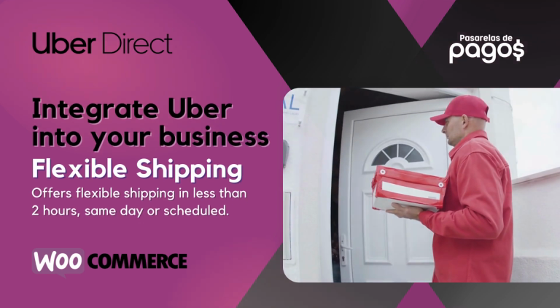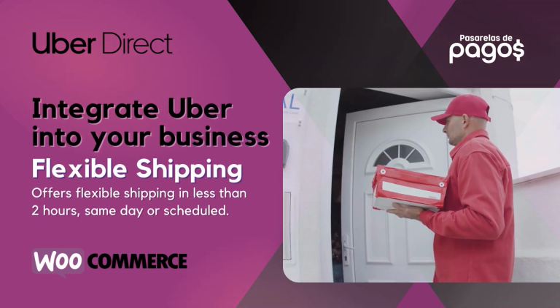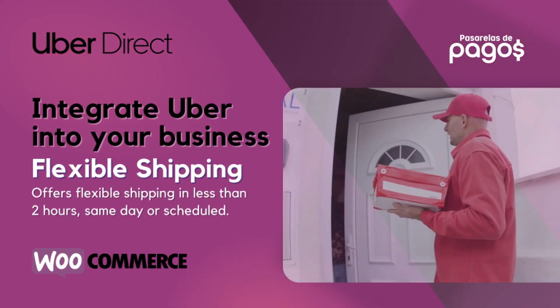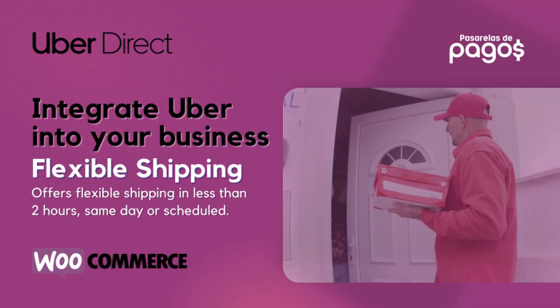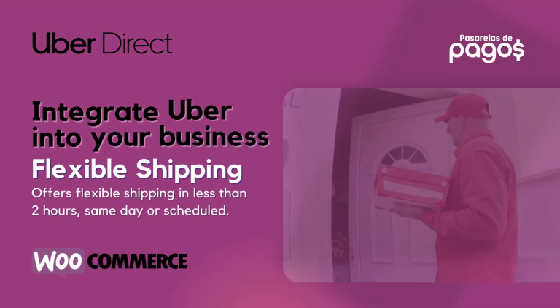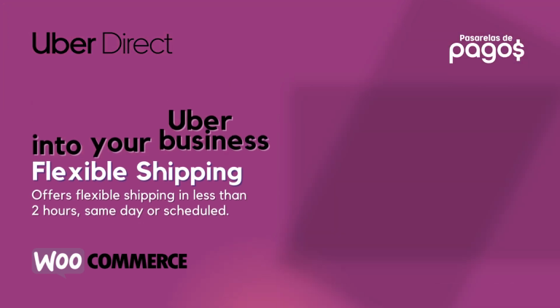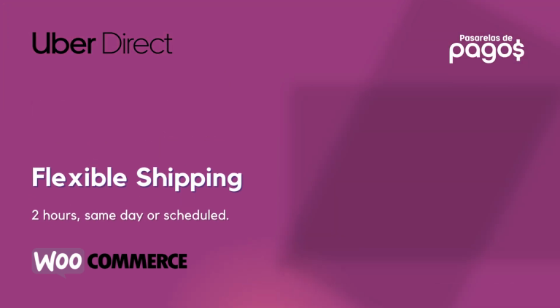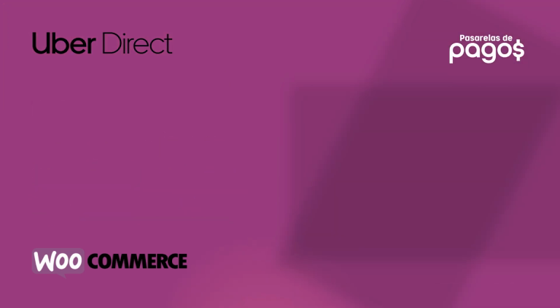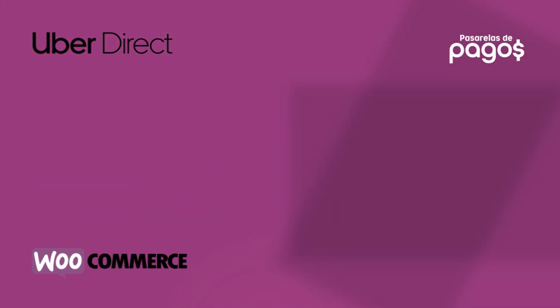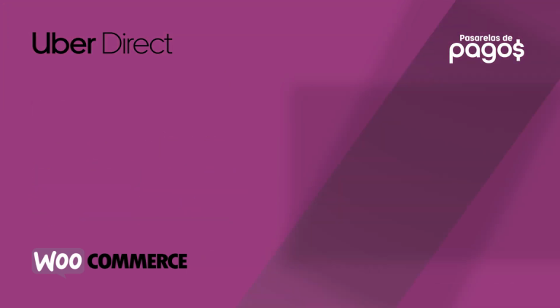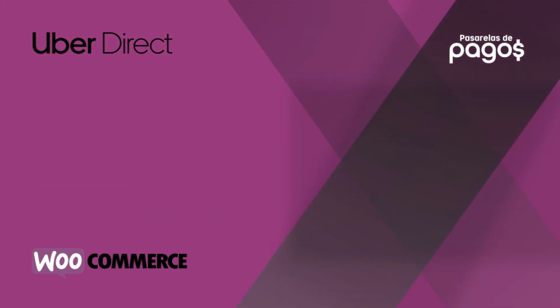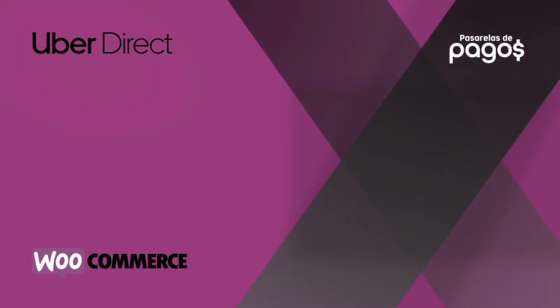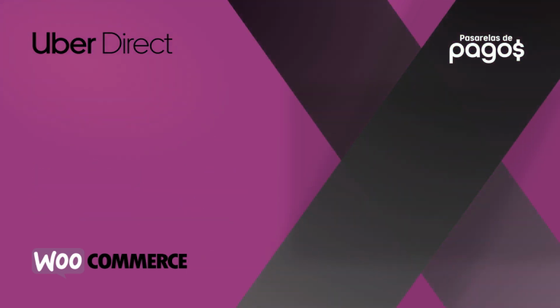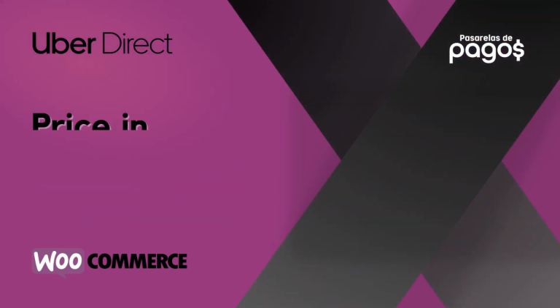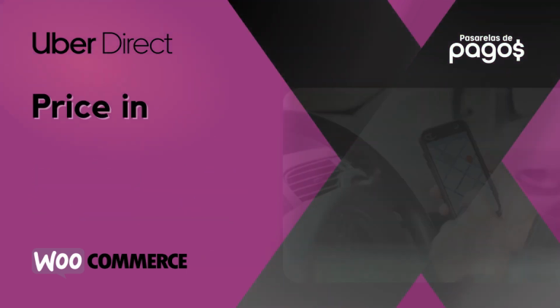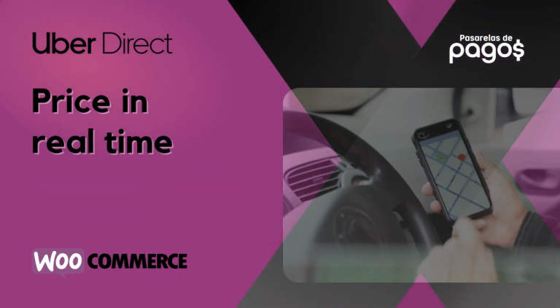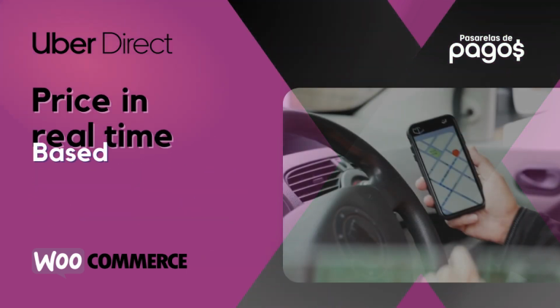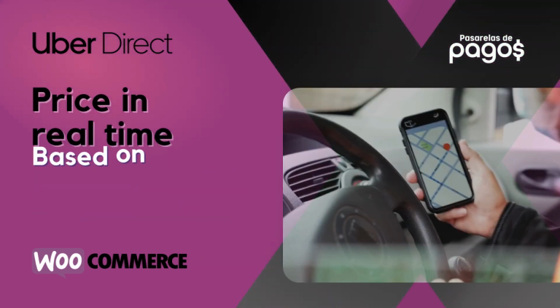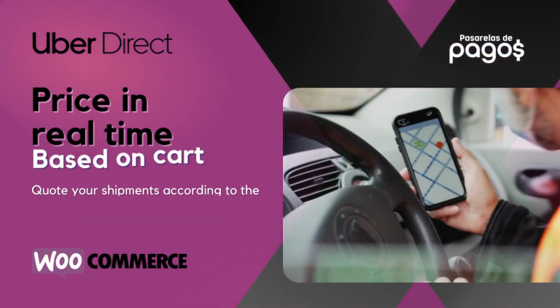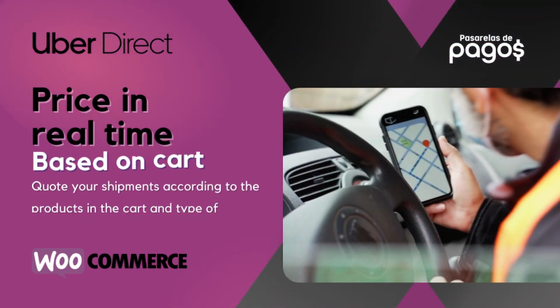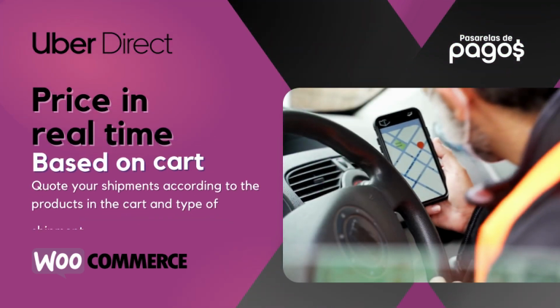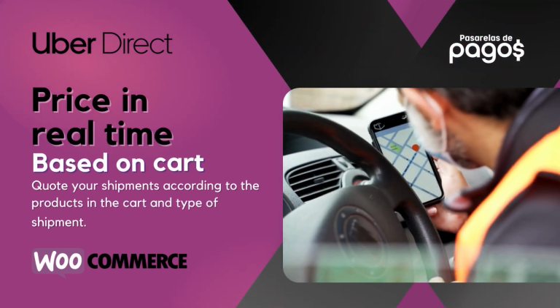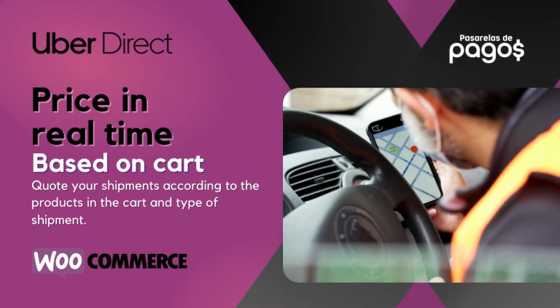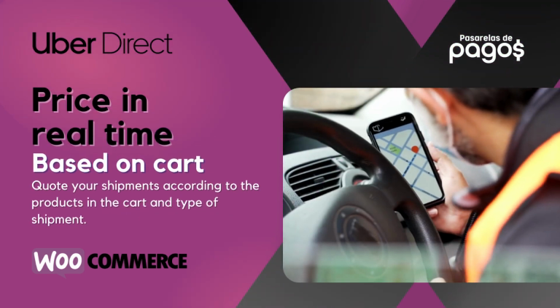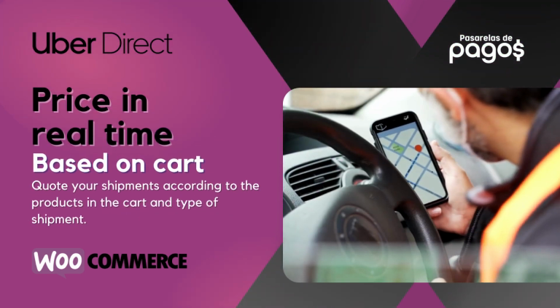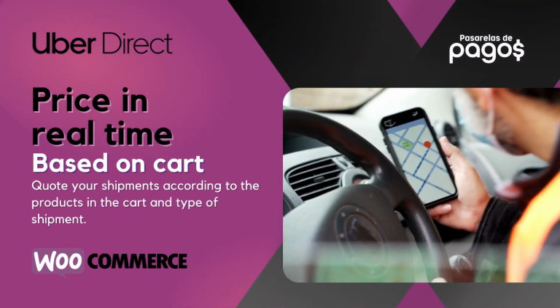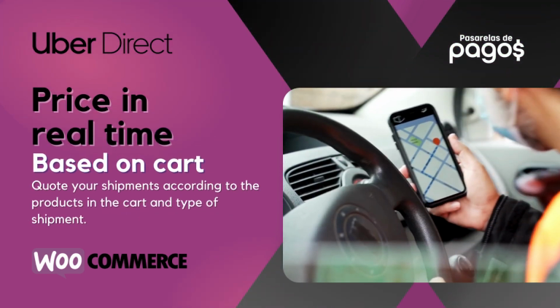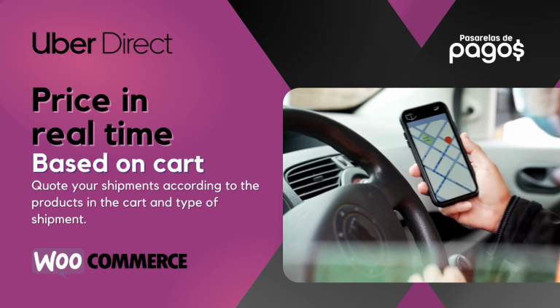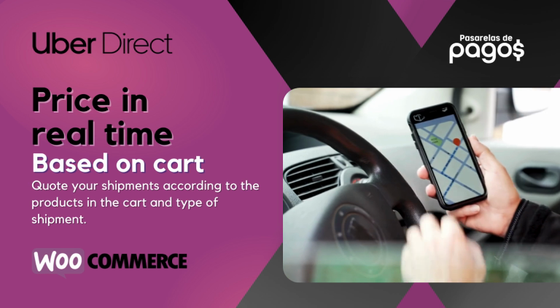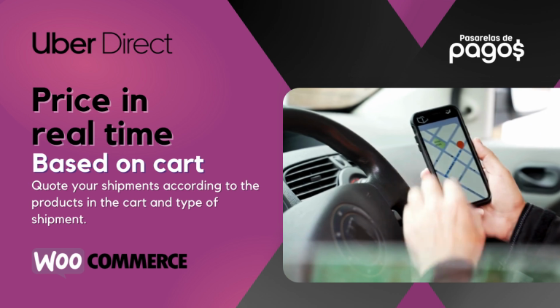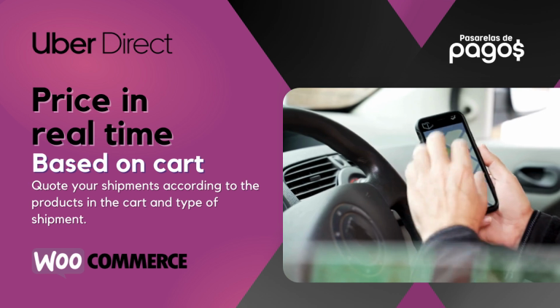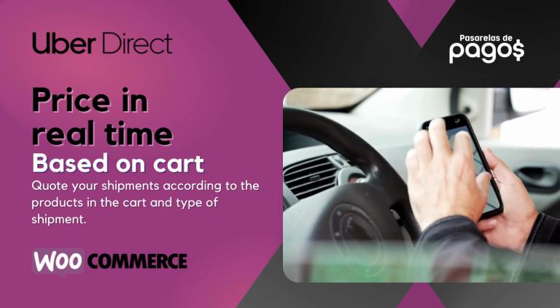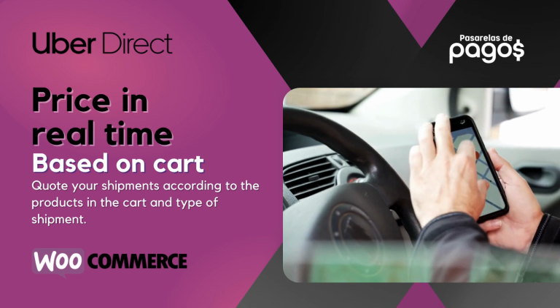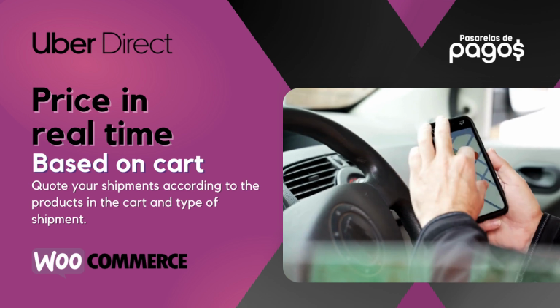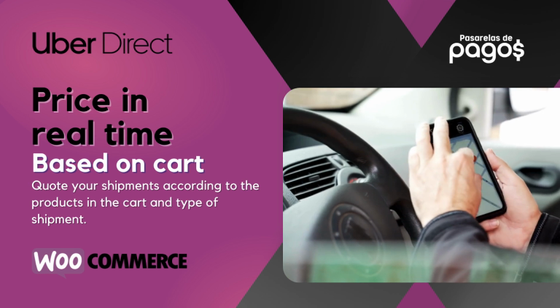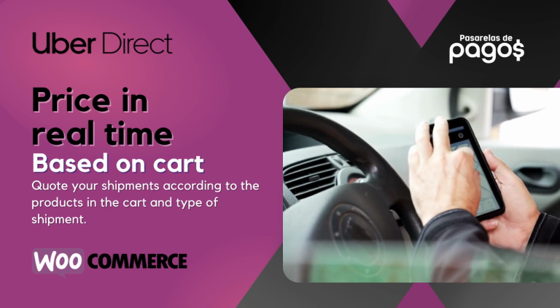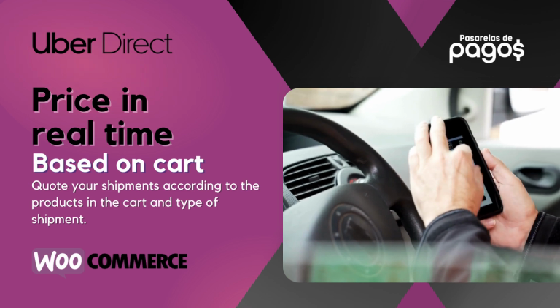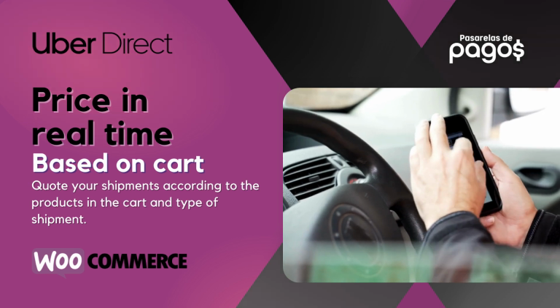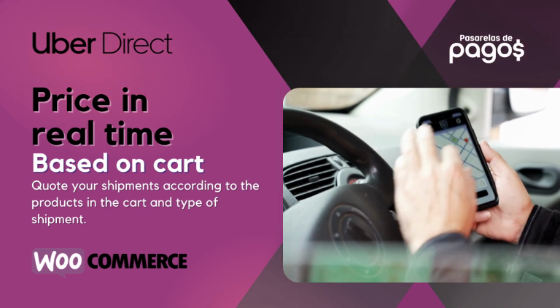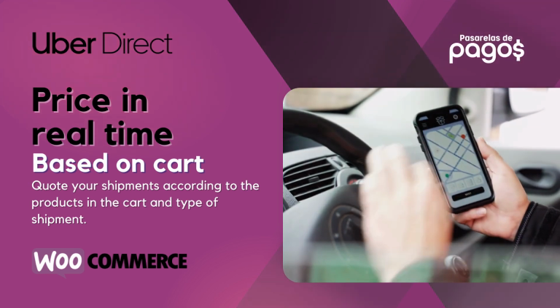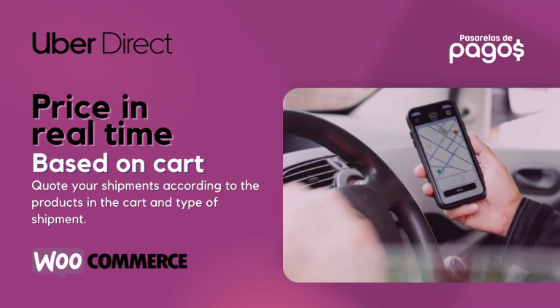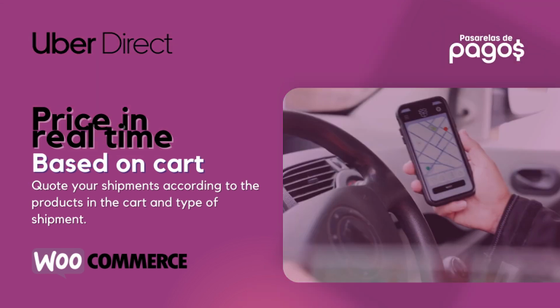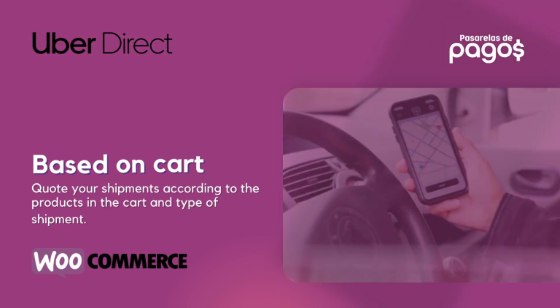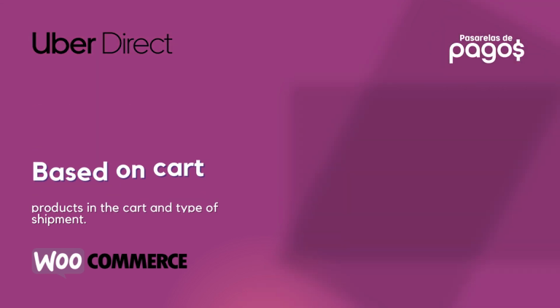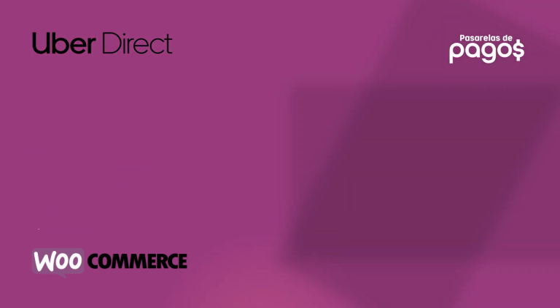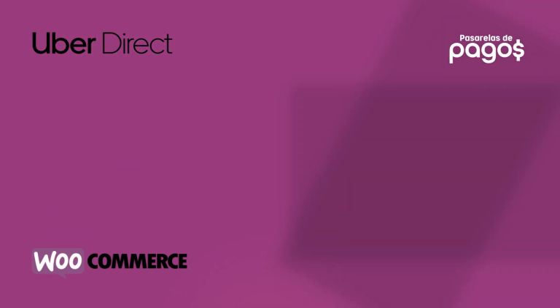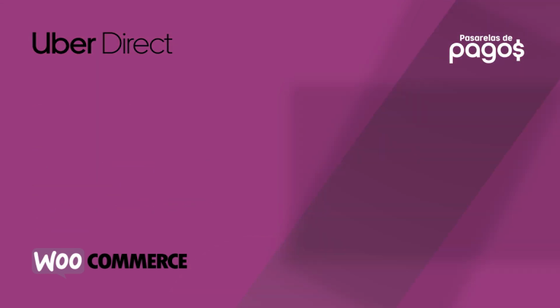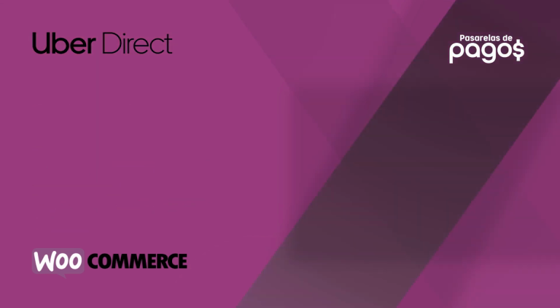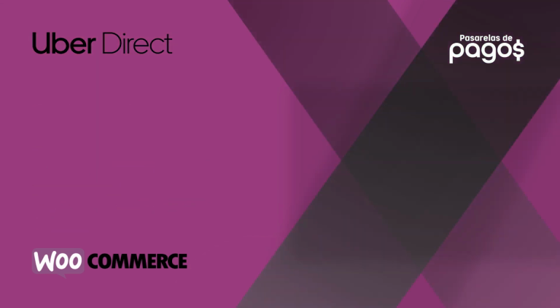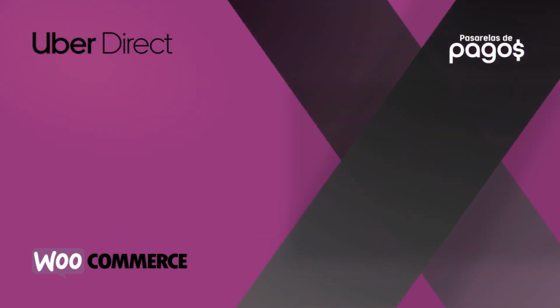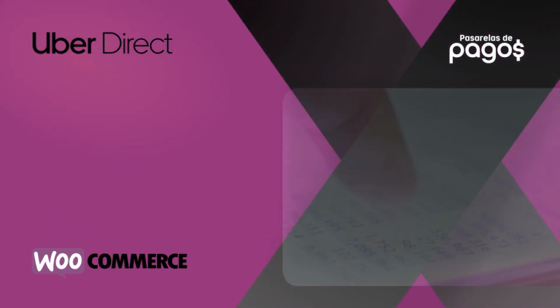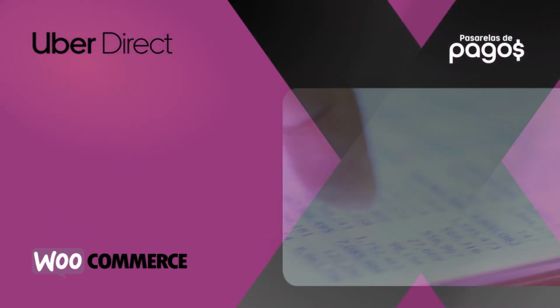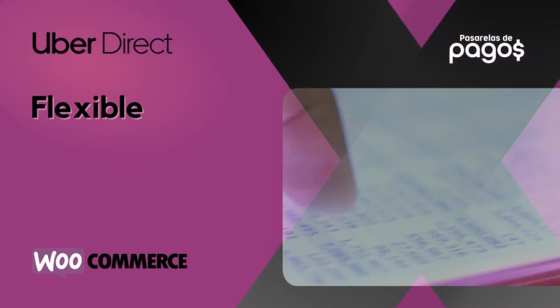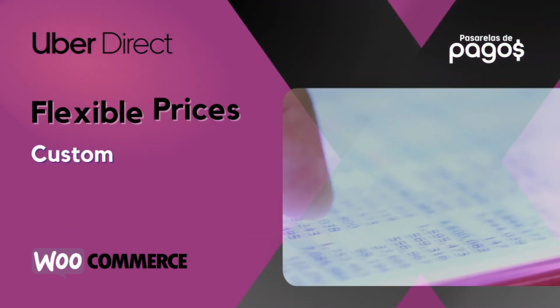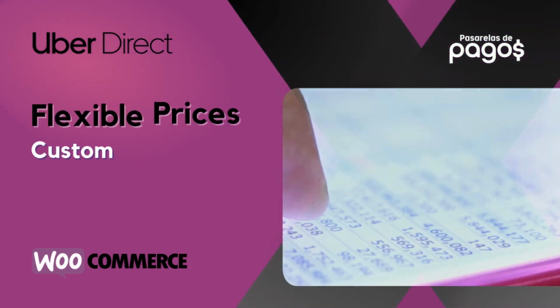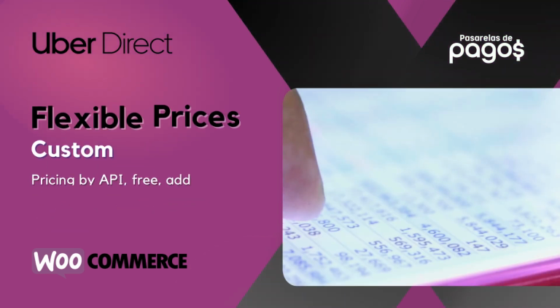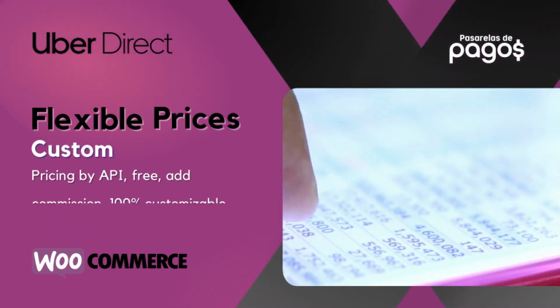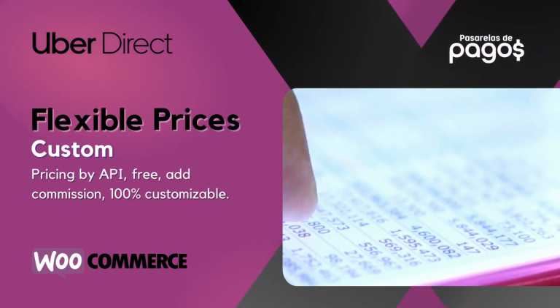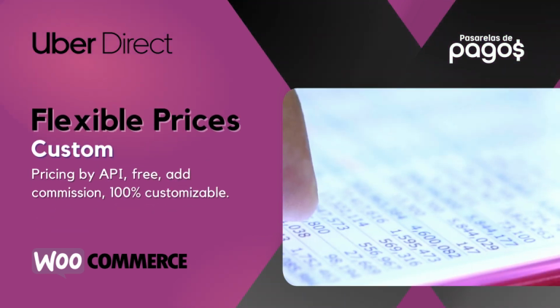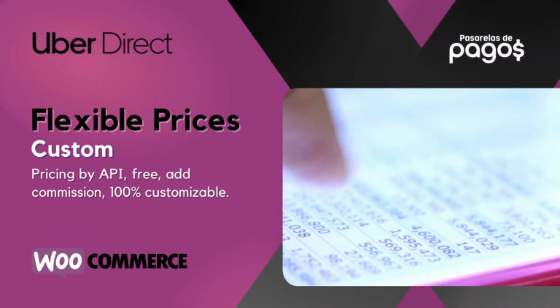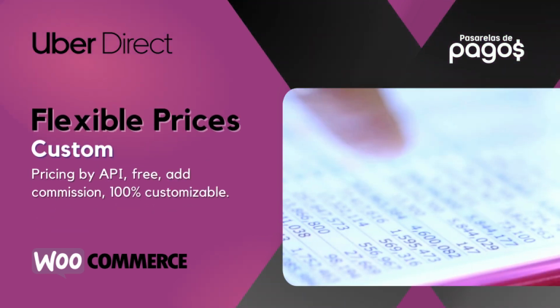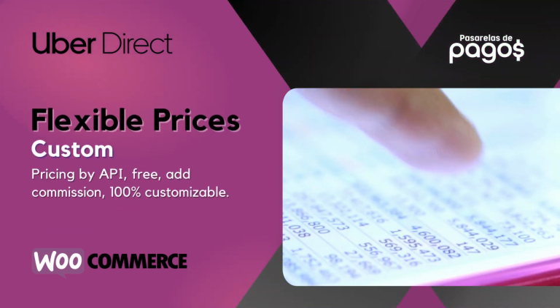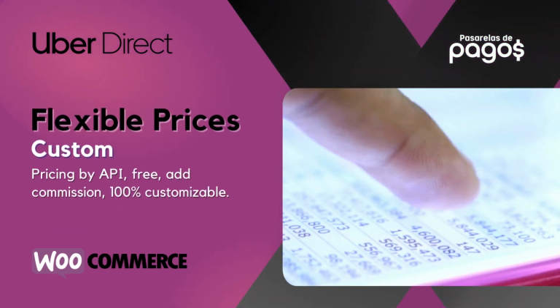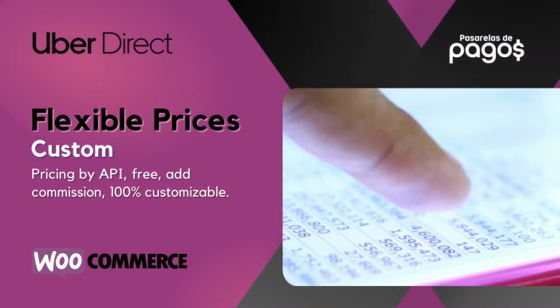Flexible shipping. Price in real-time, based on cart. Flexible prices, custom.